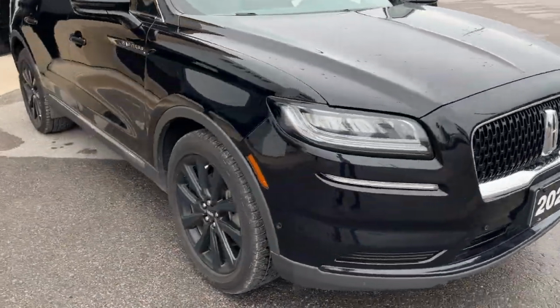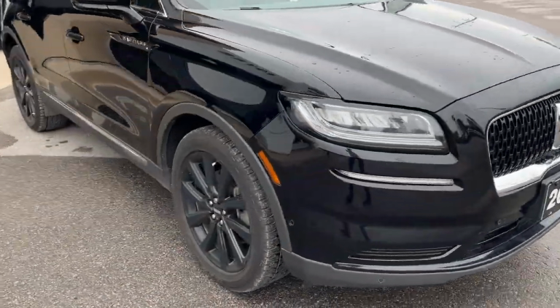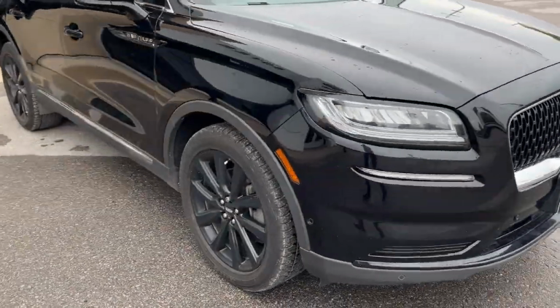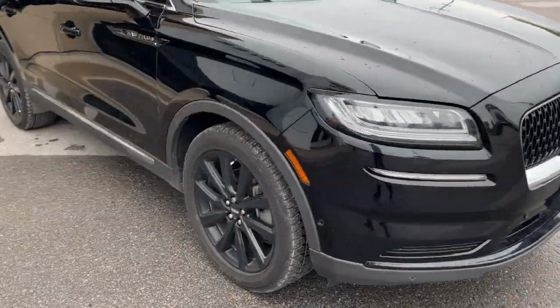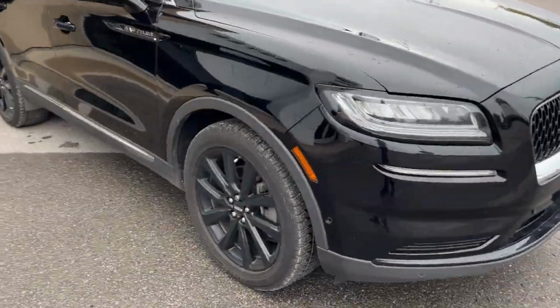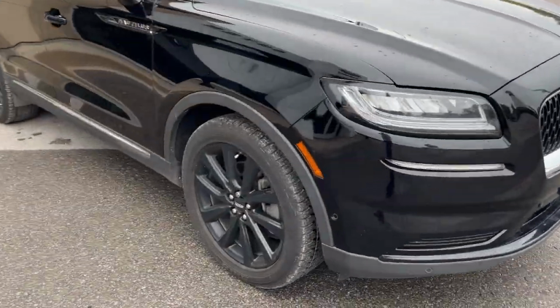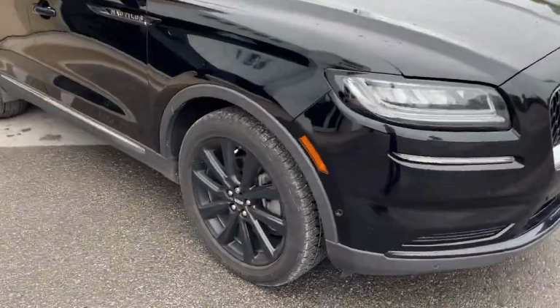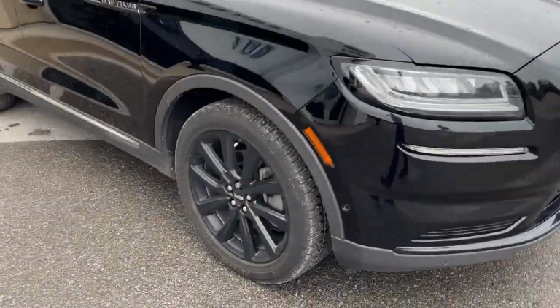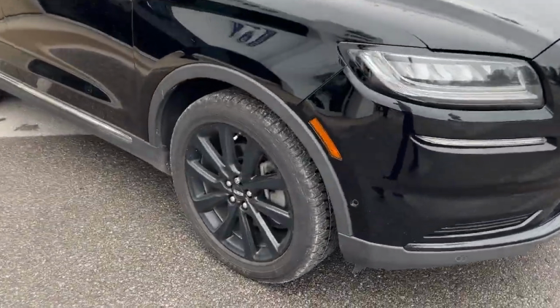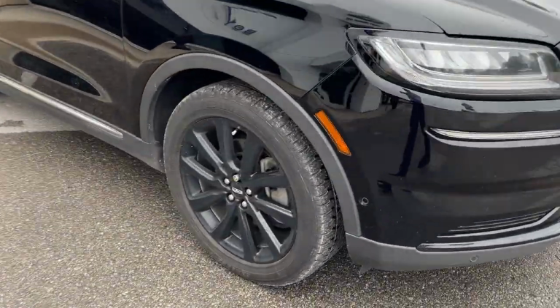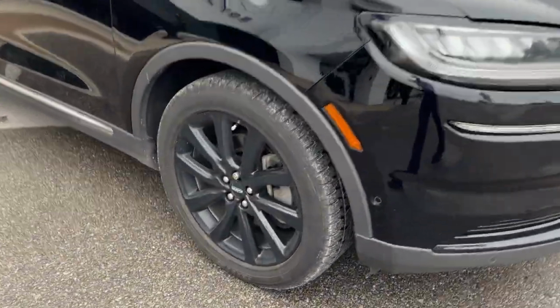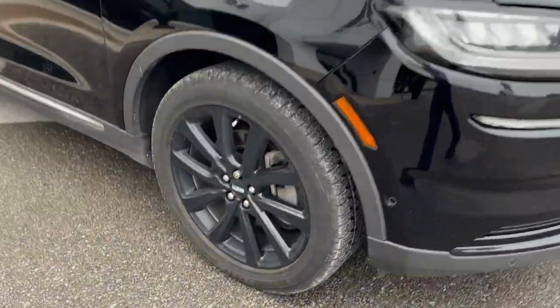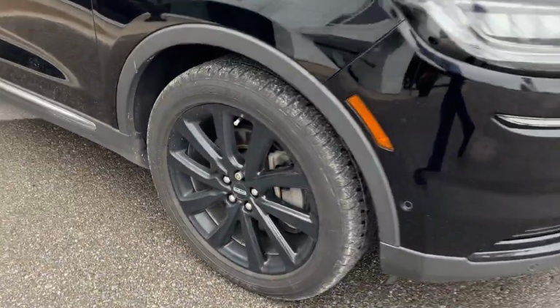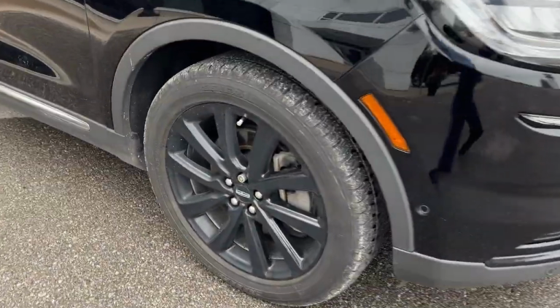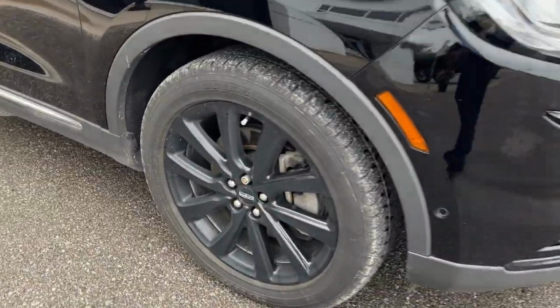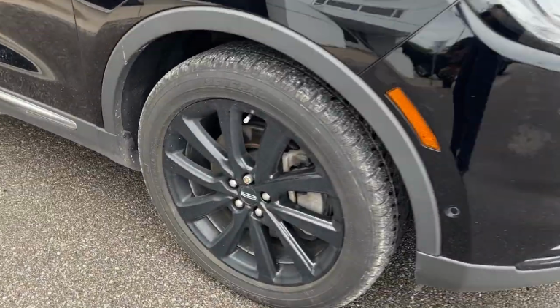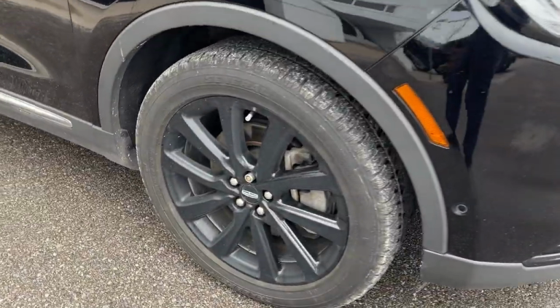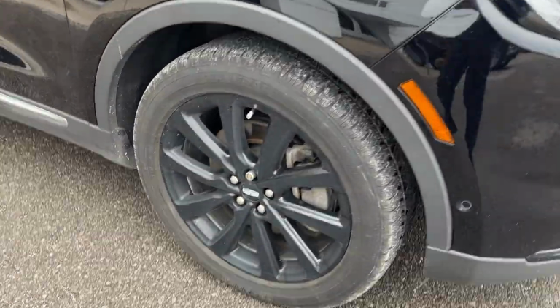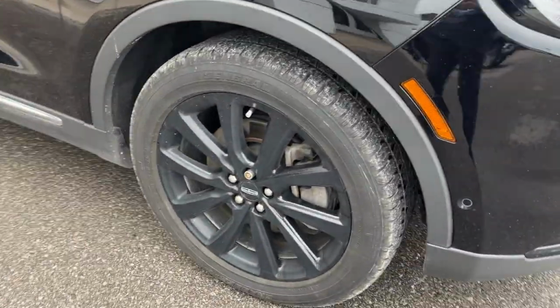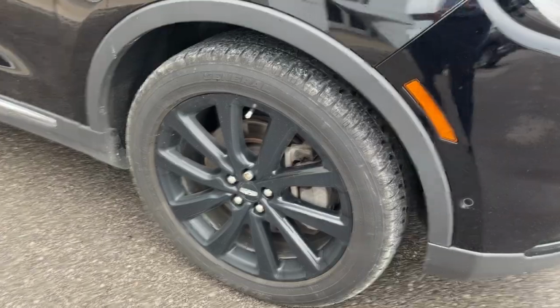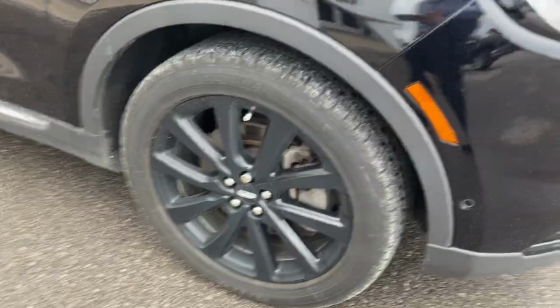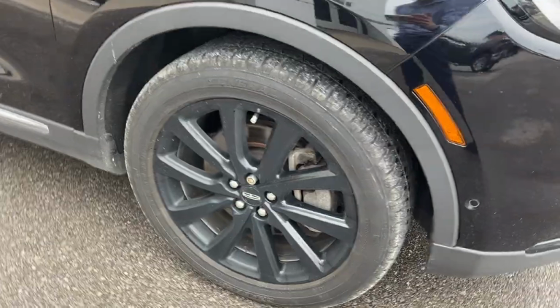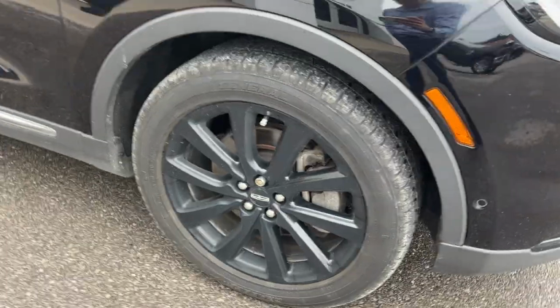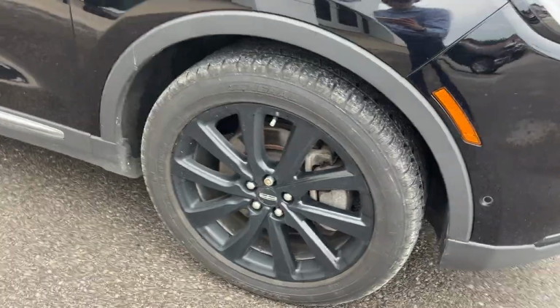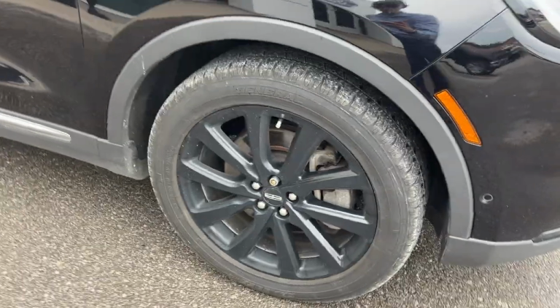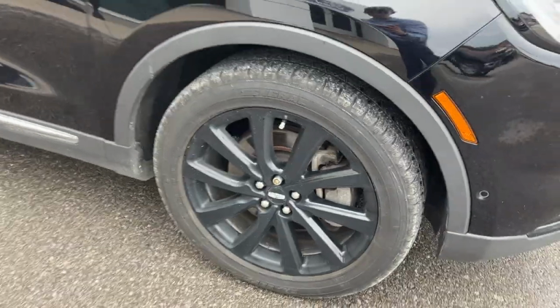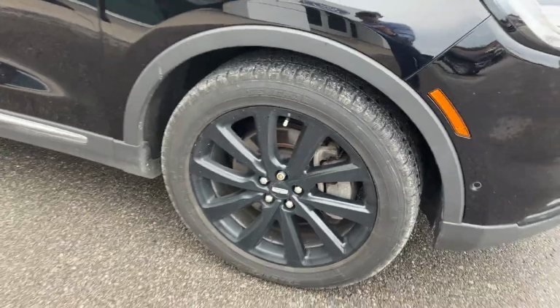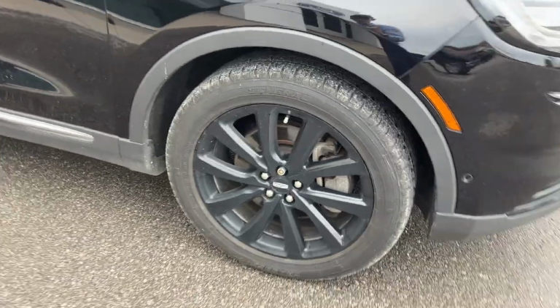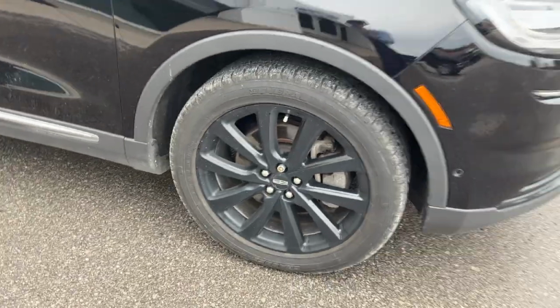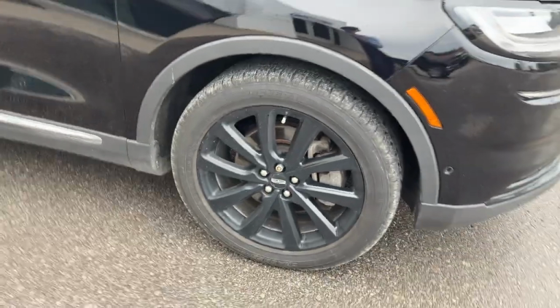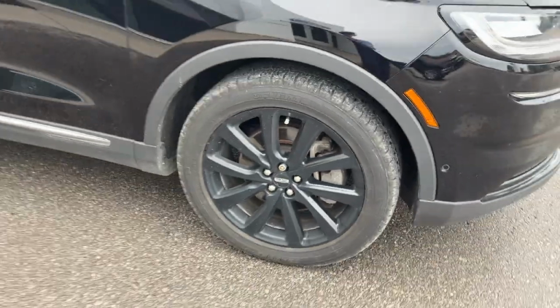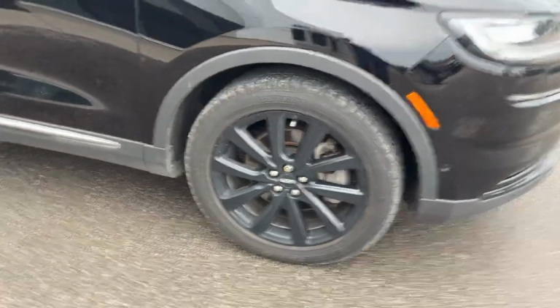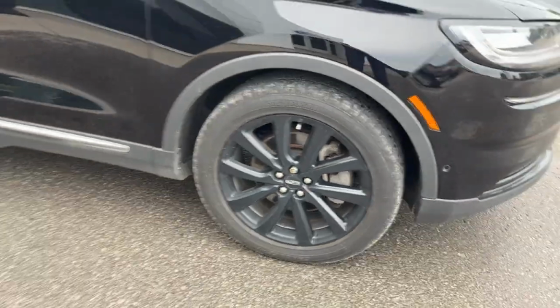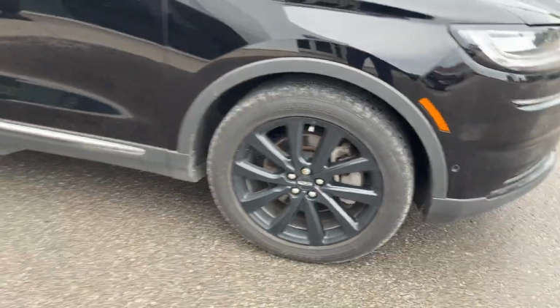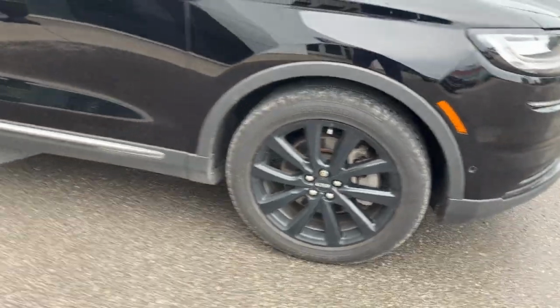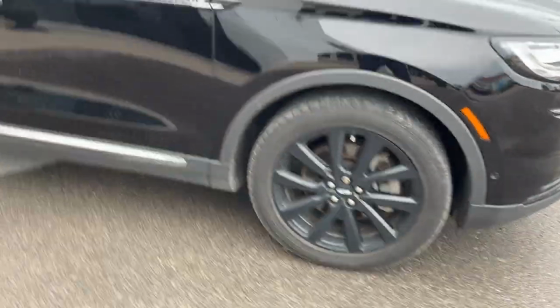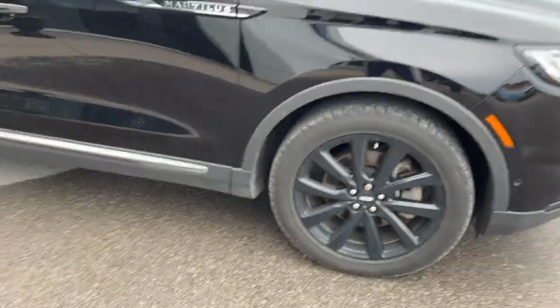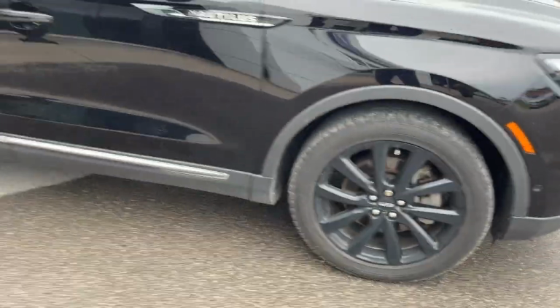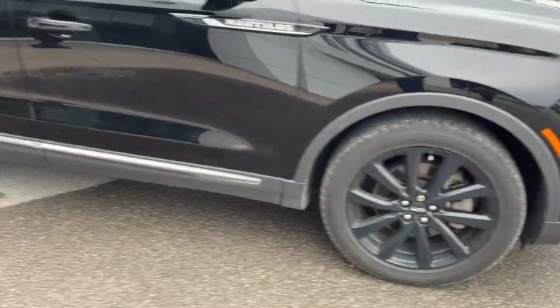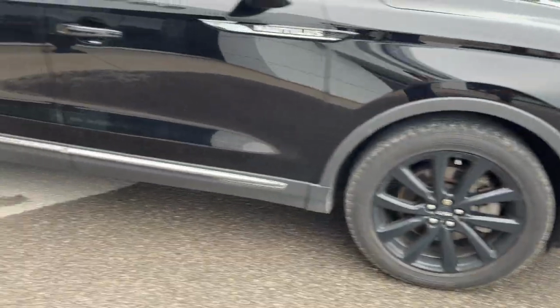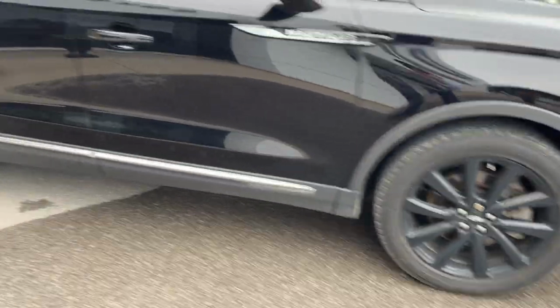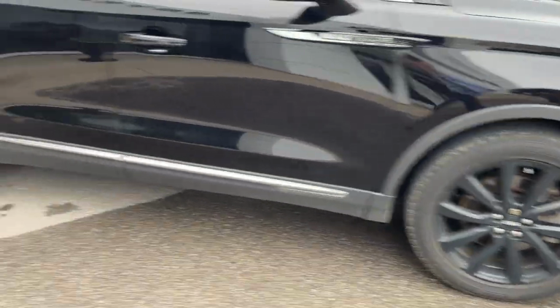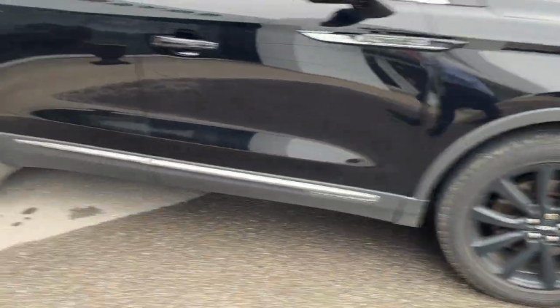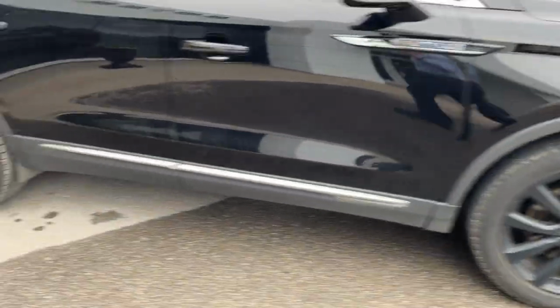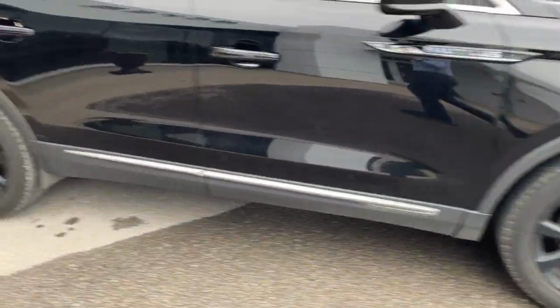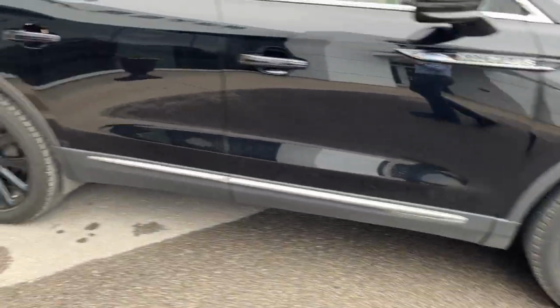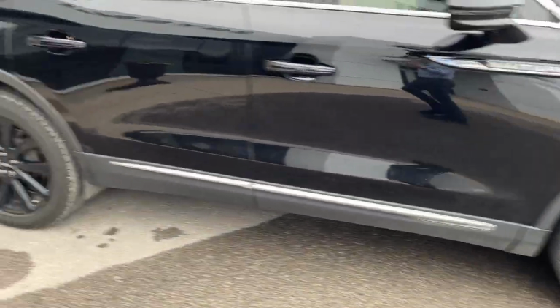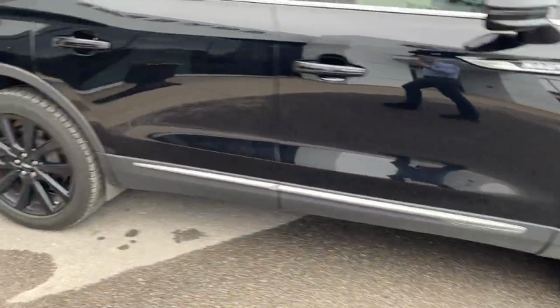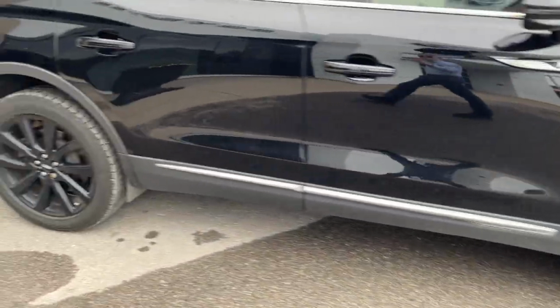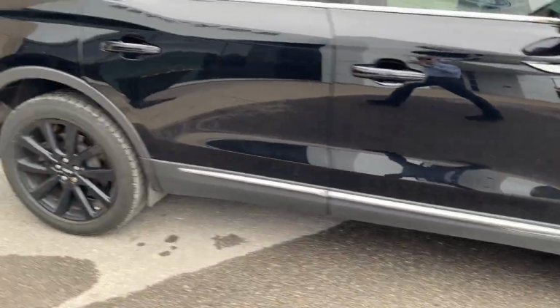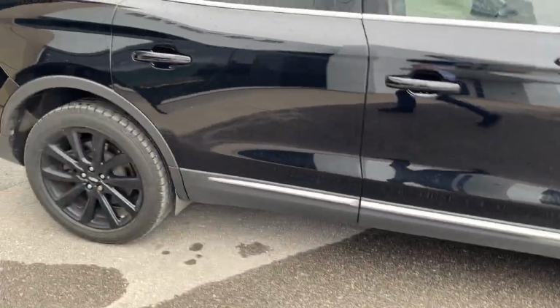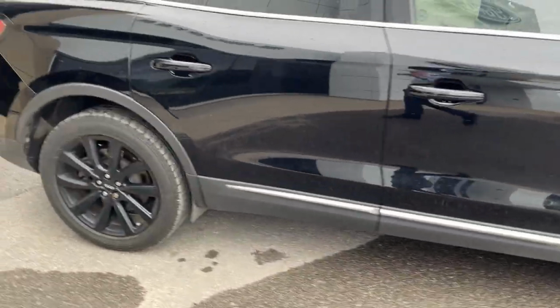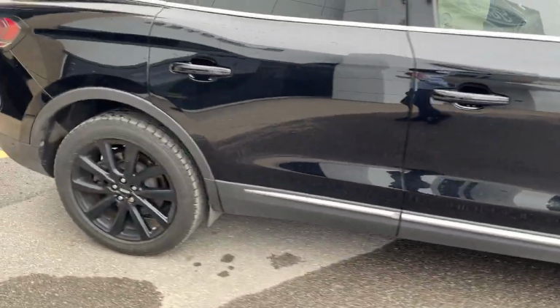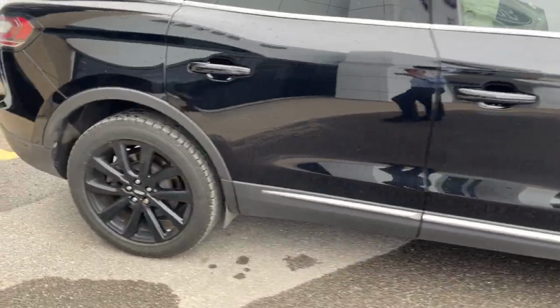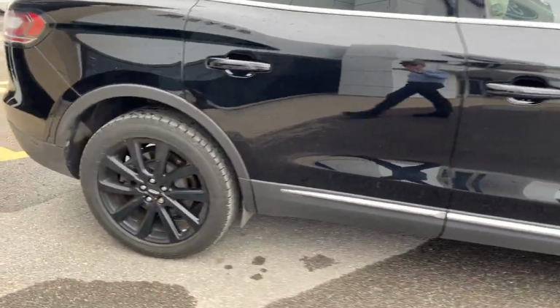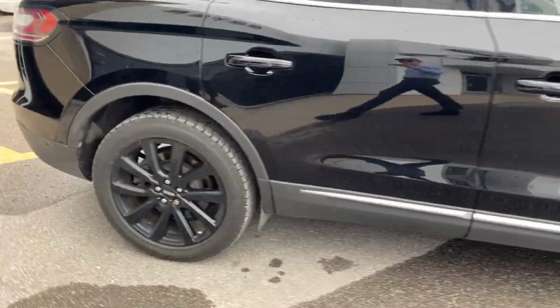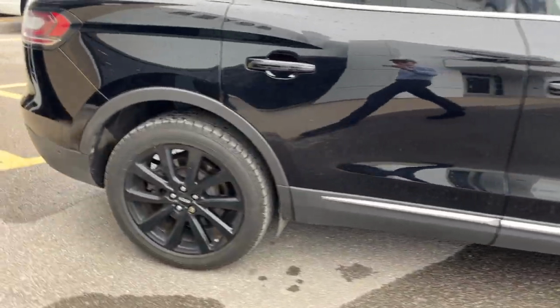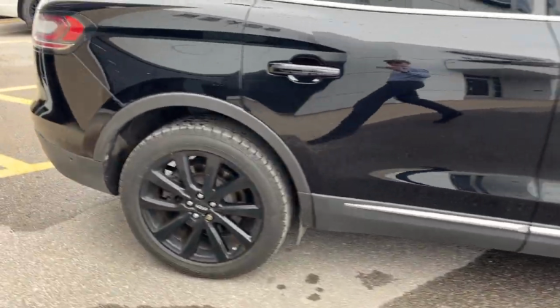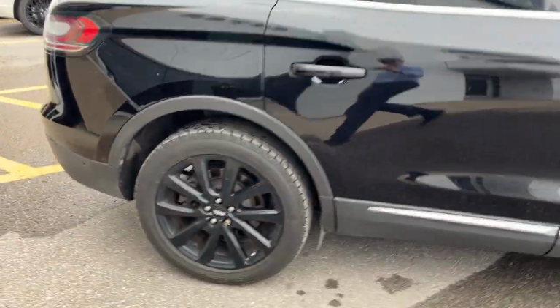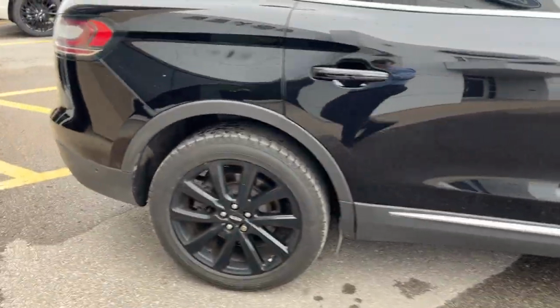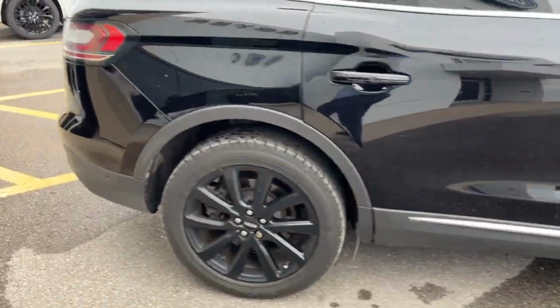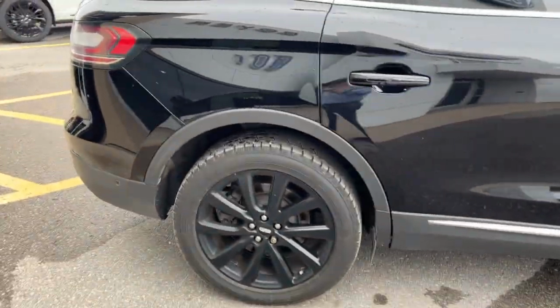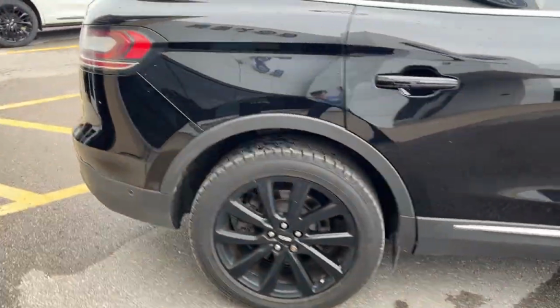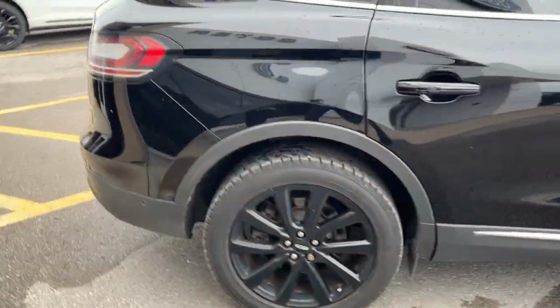You're rolling on 20-inch black aluminum alloy wheels. This one's powered by the 2-liter EcoBoost, so you get plenty of power here.